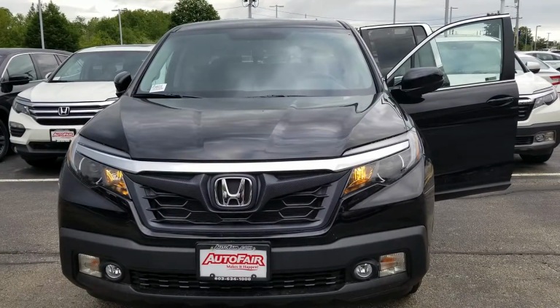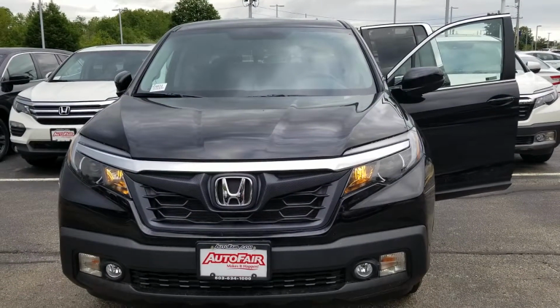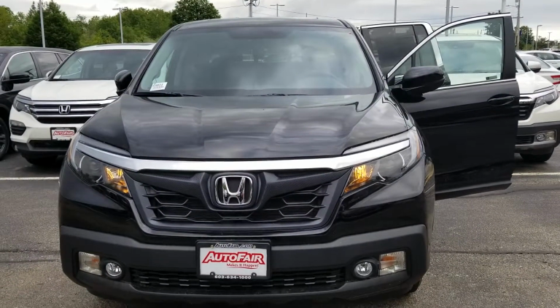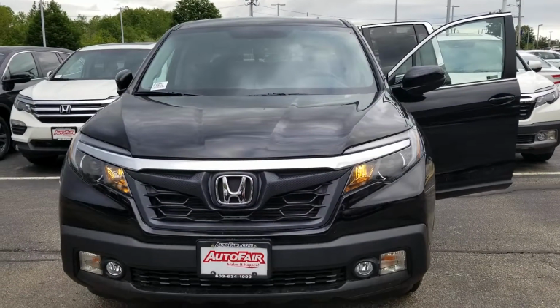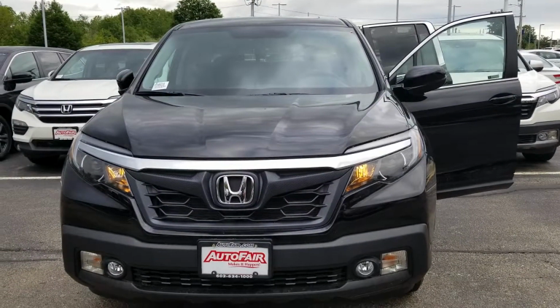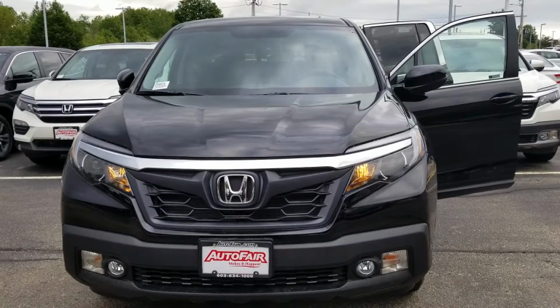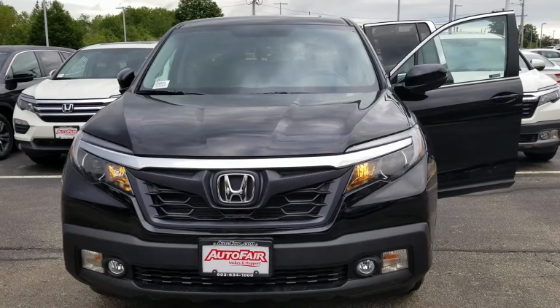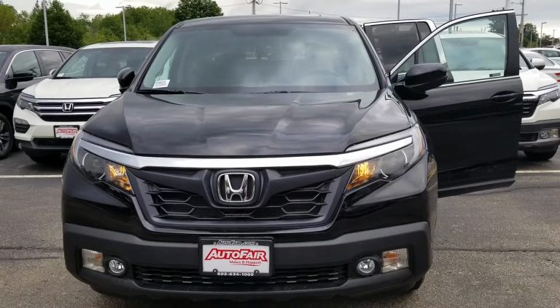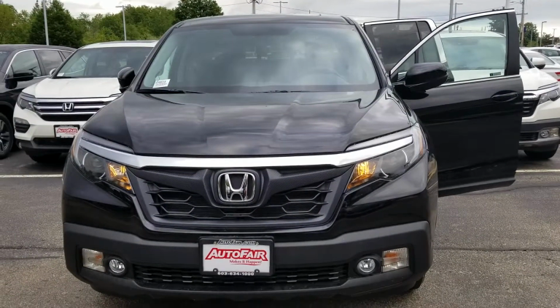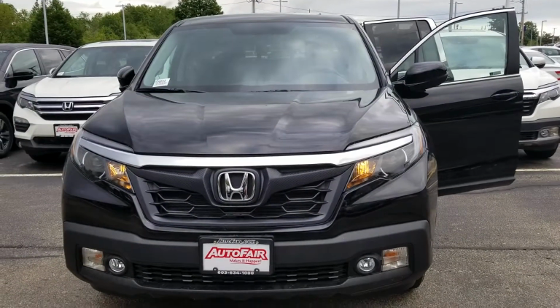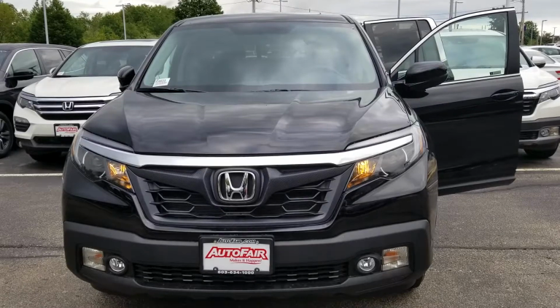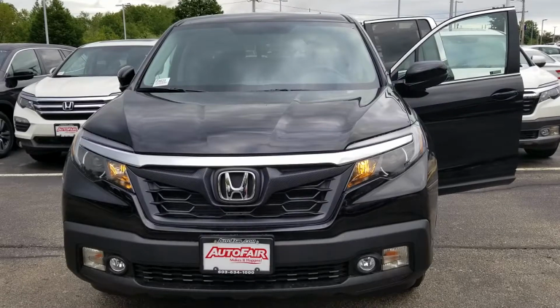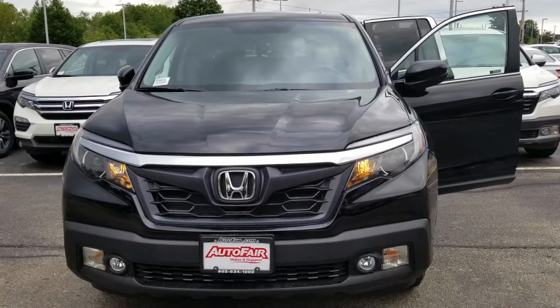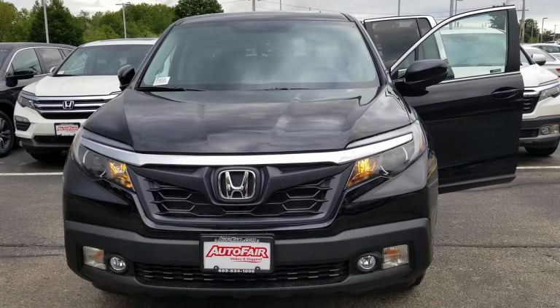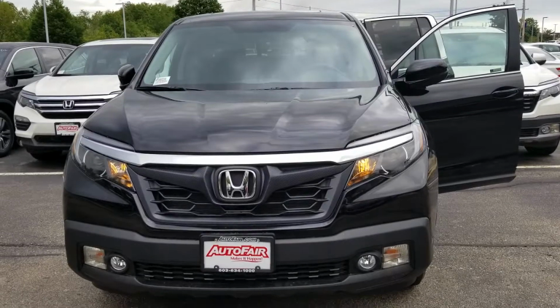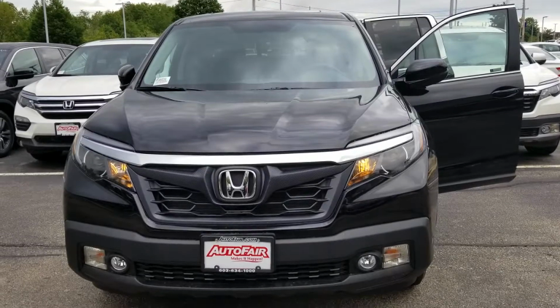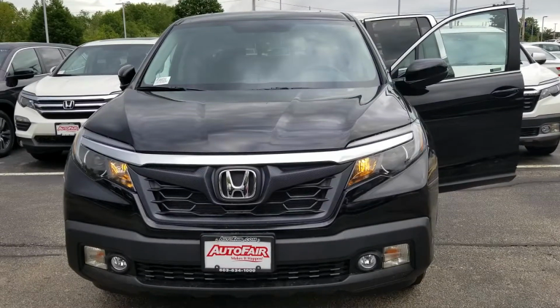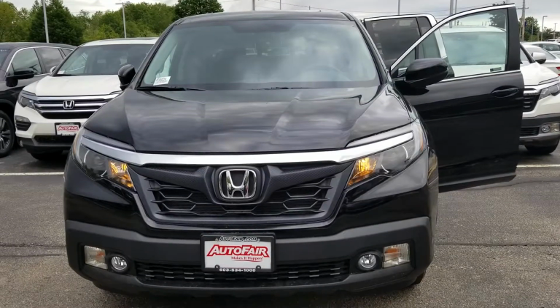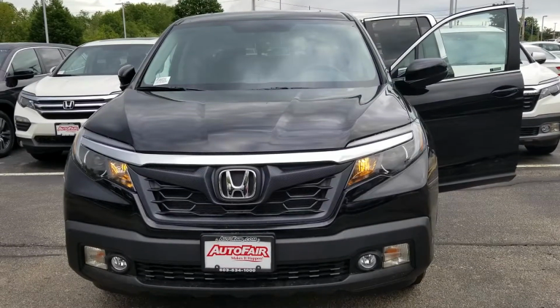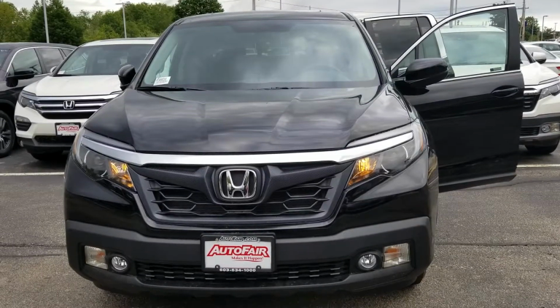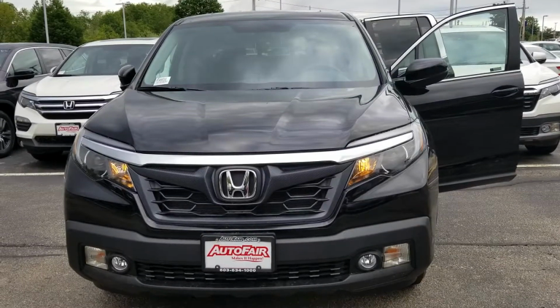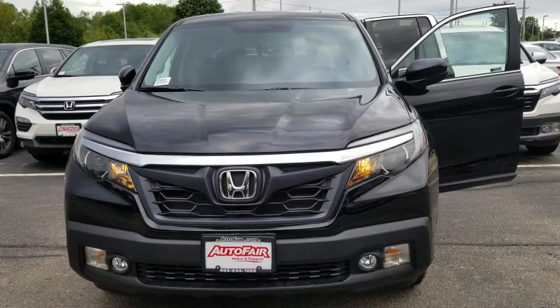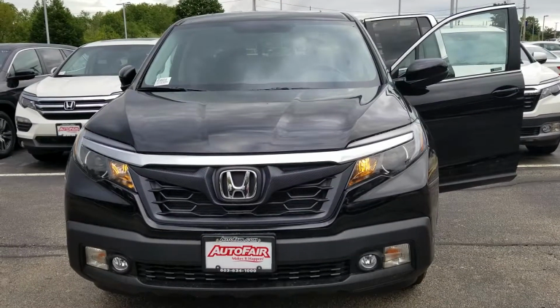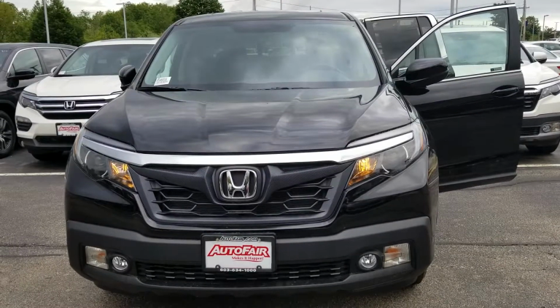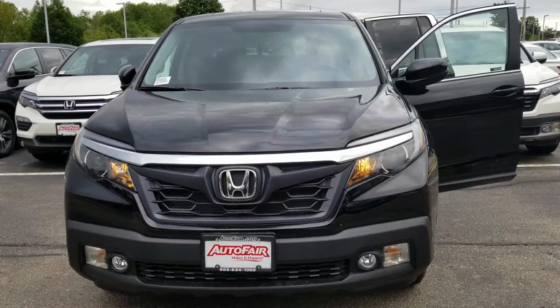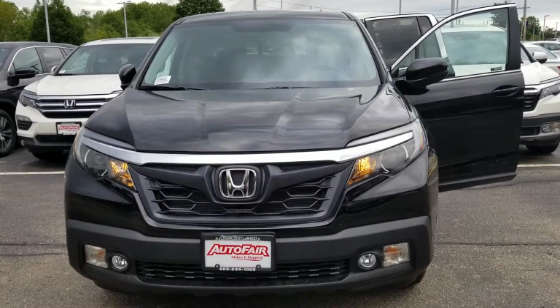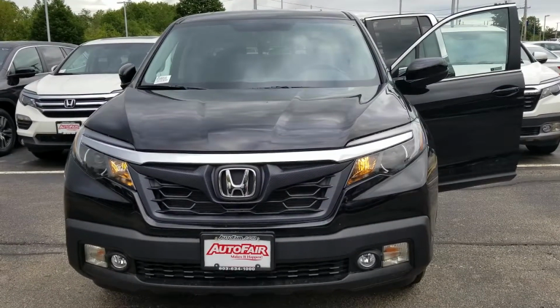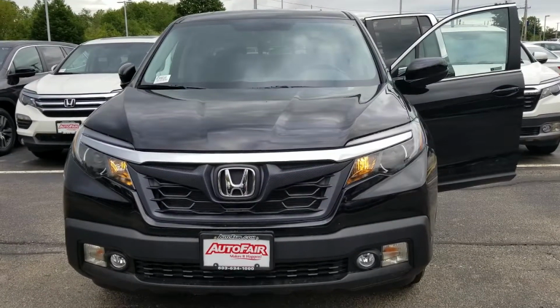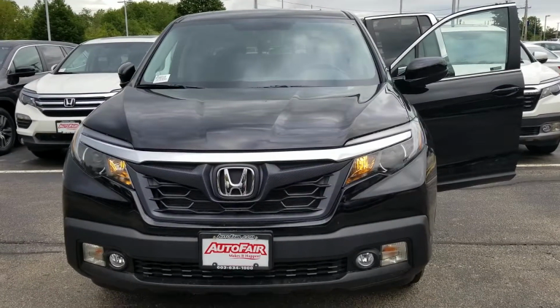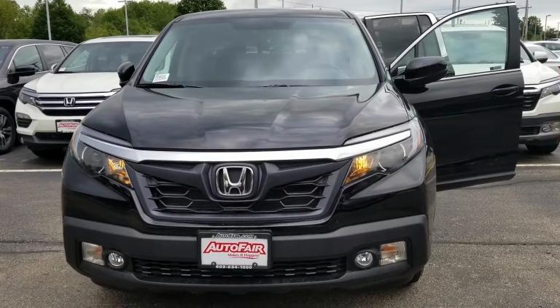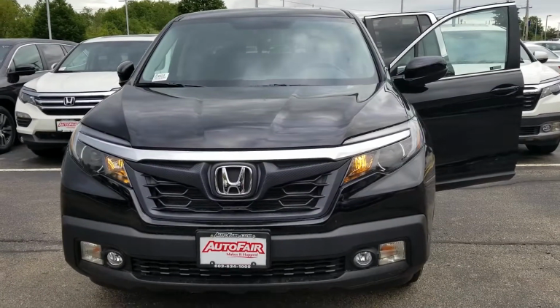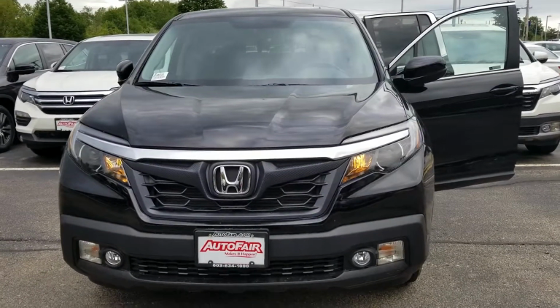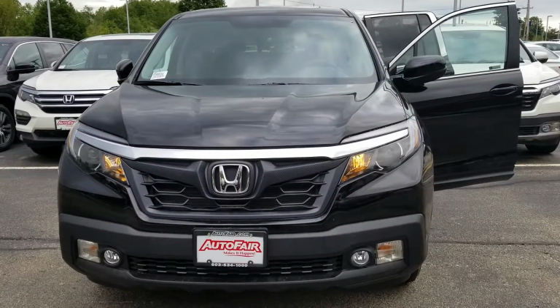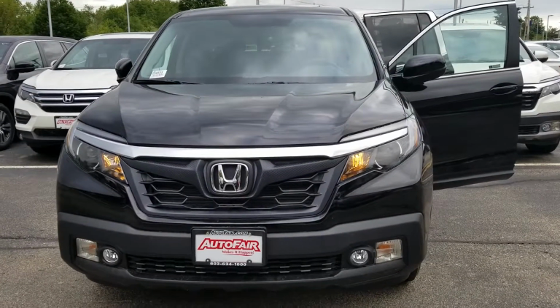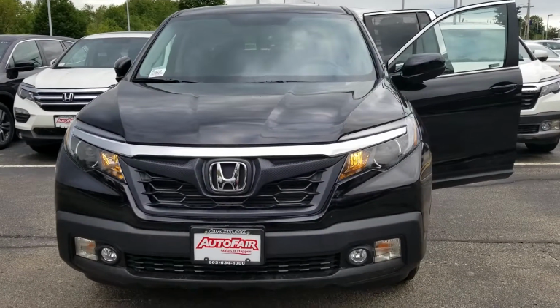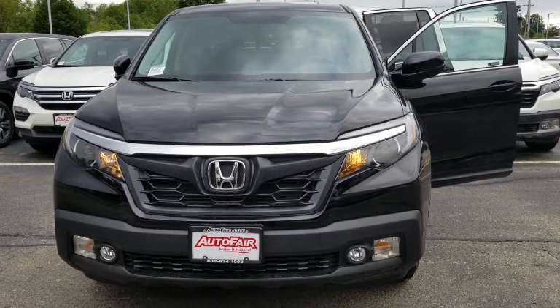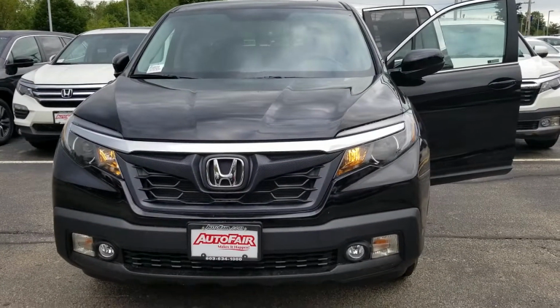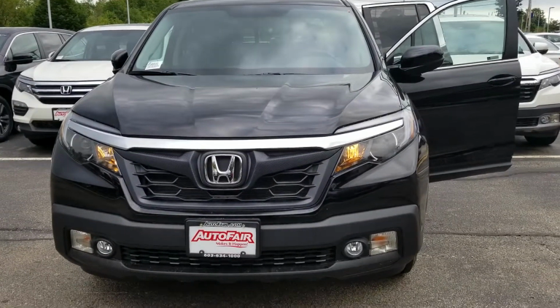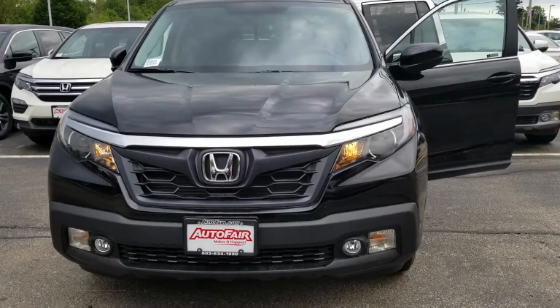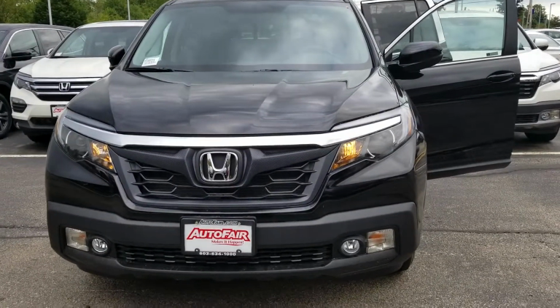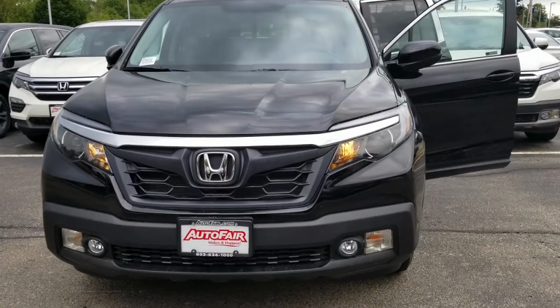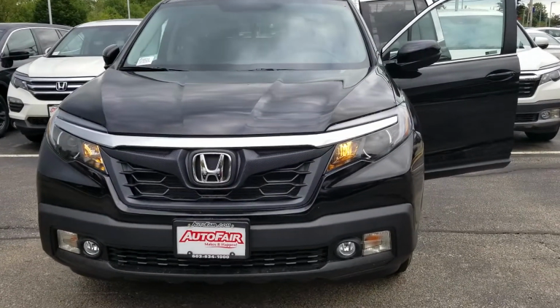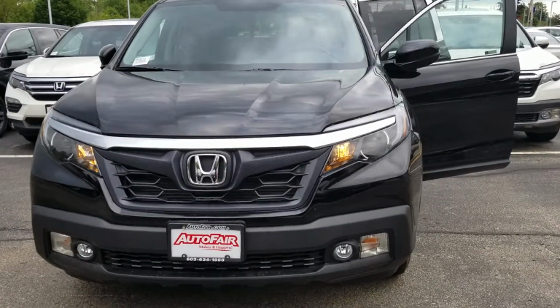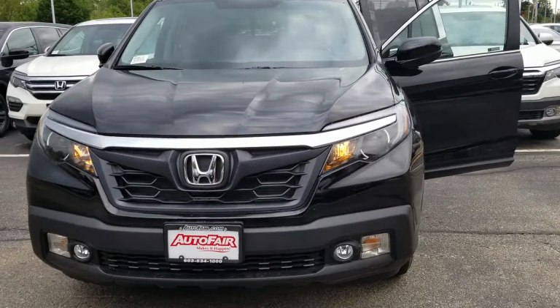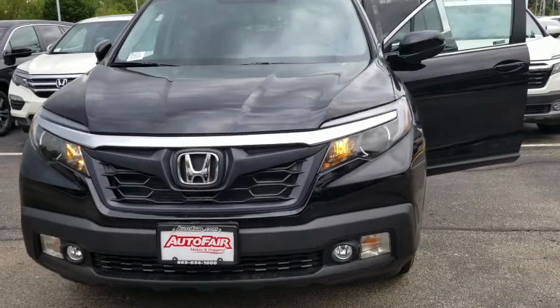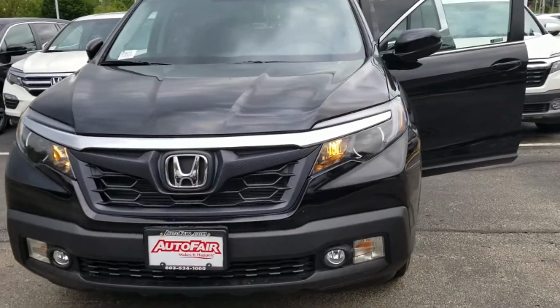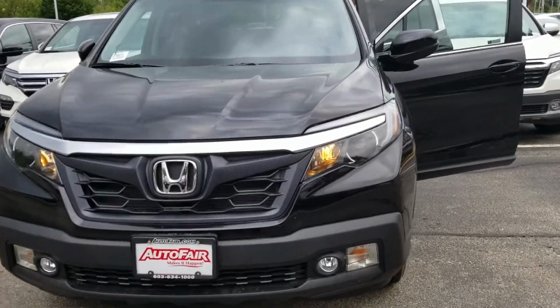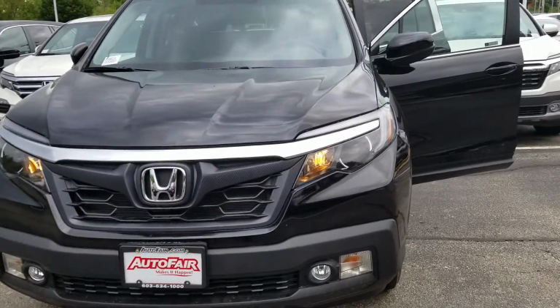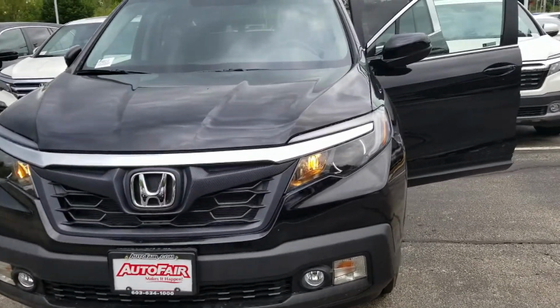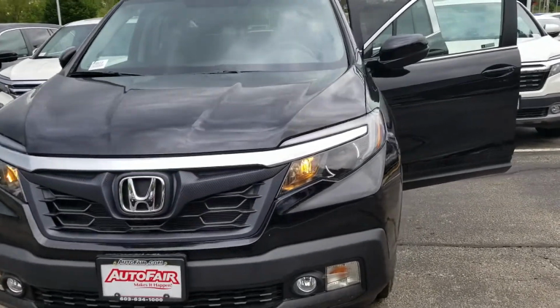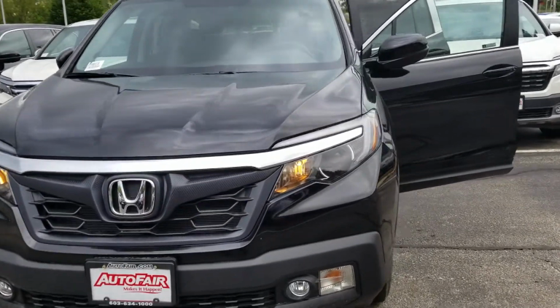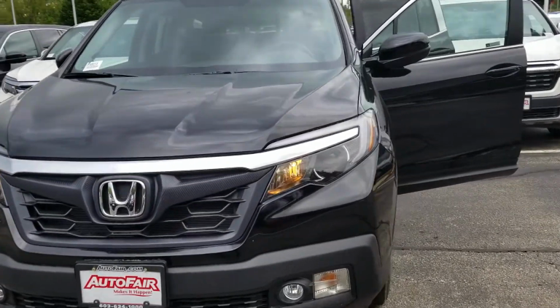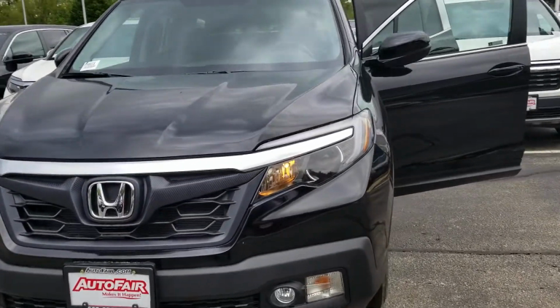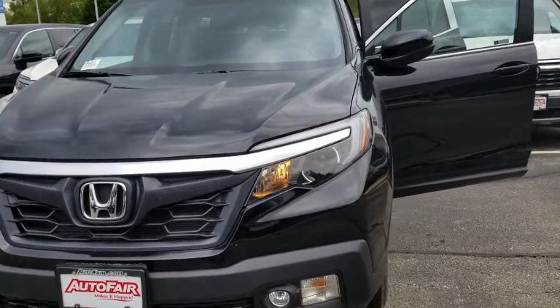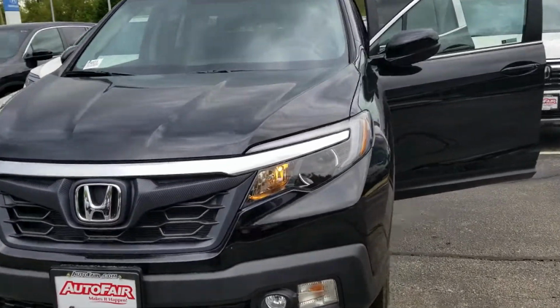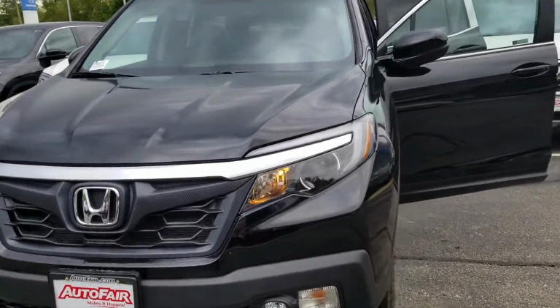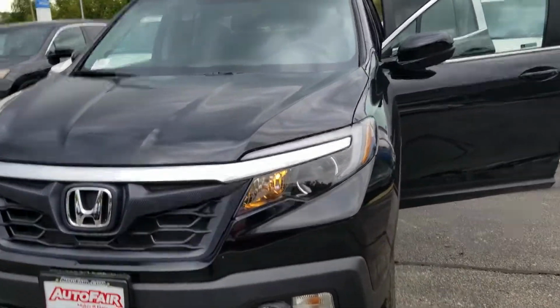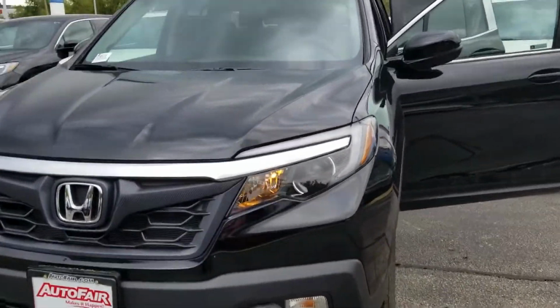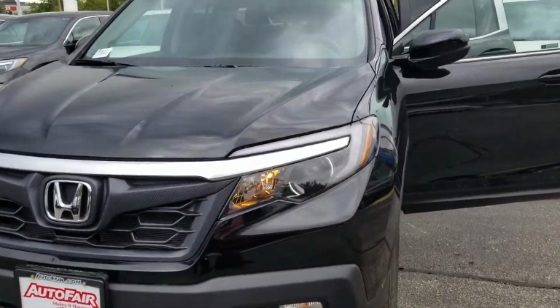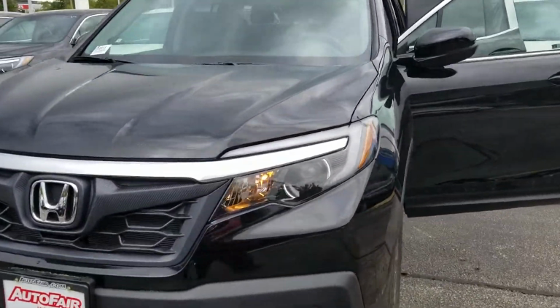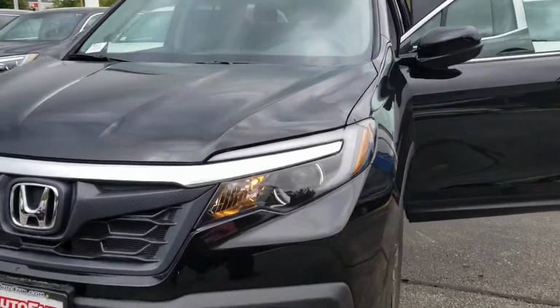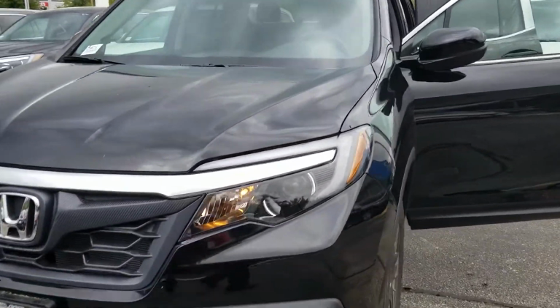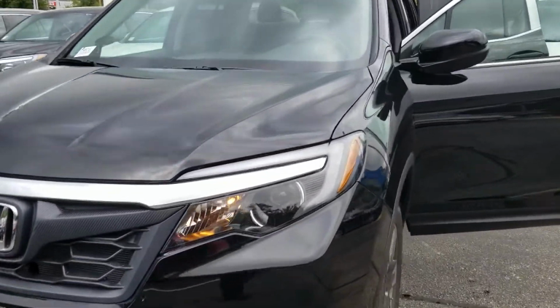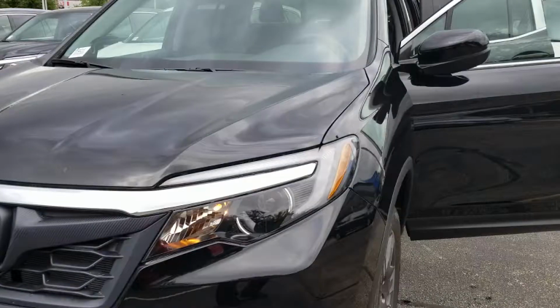Here's the front. It's got LED headlights and some fog lights. I'm going to walk around to the side here.